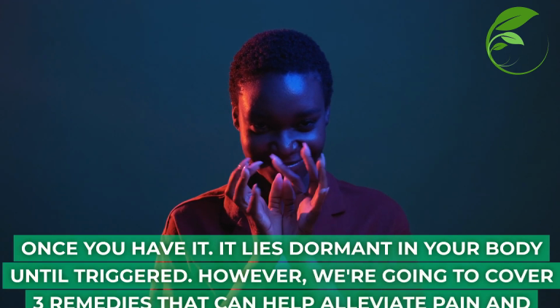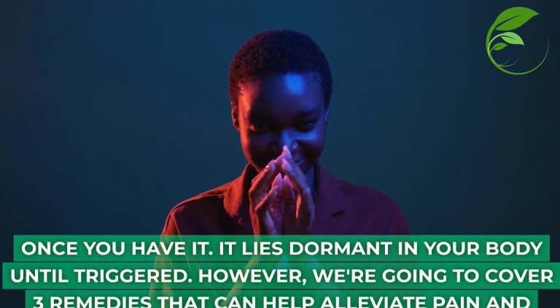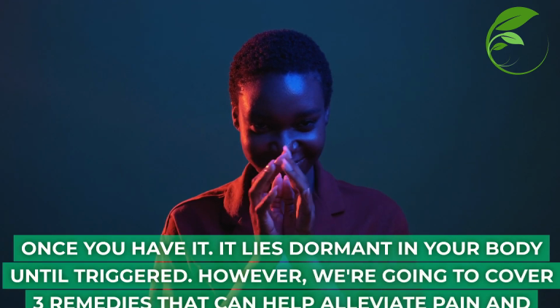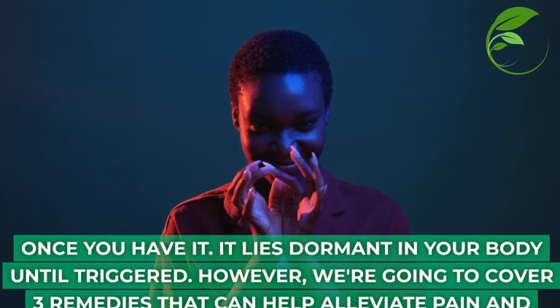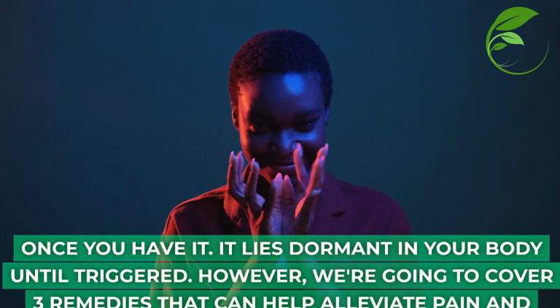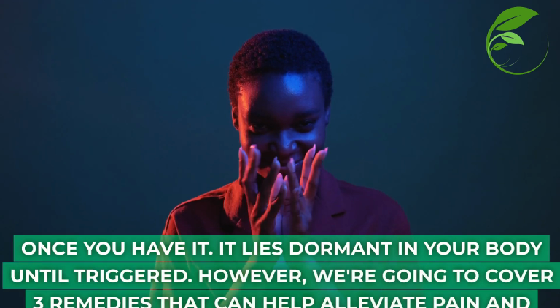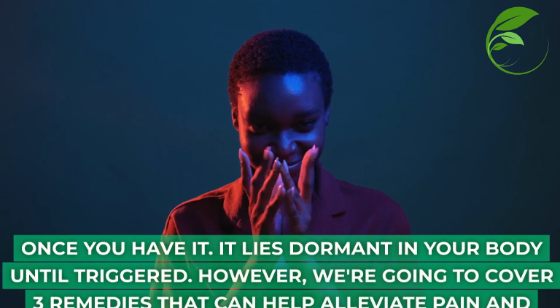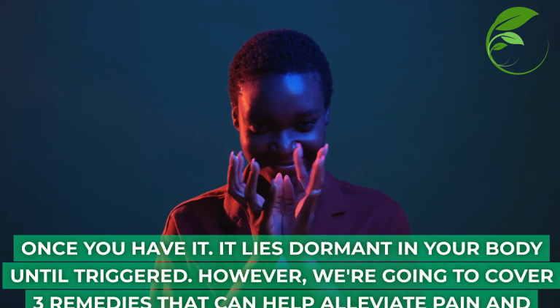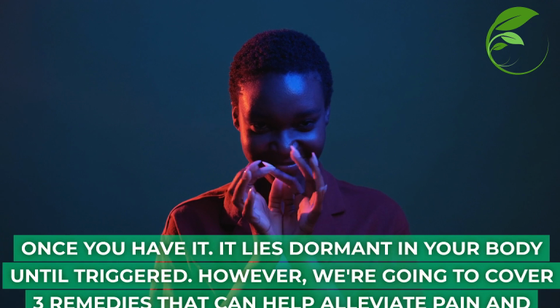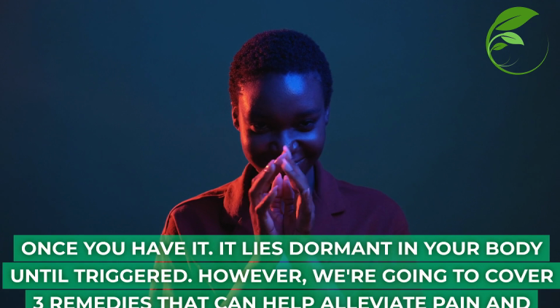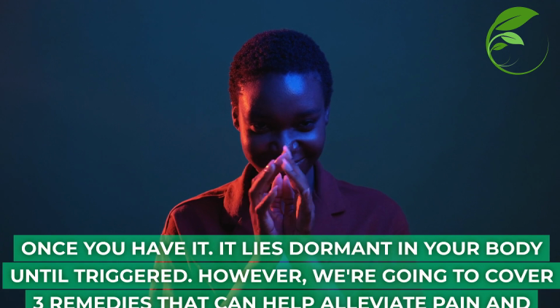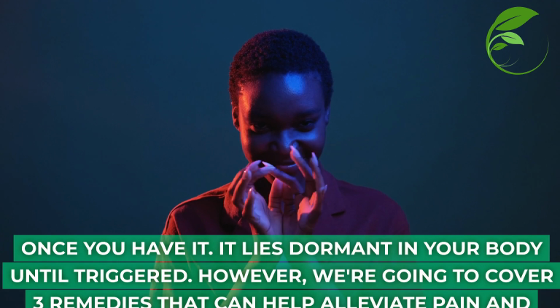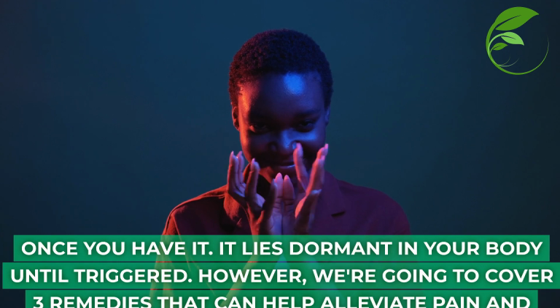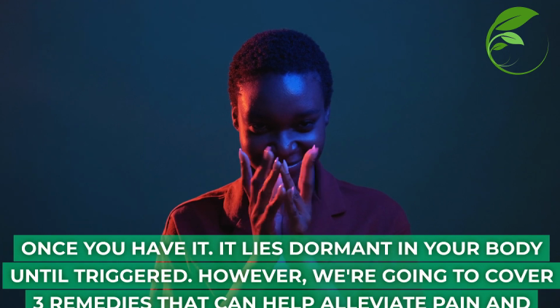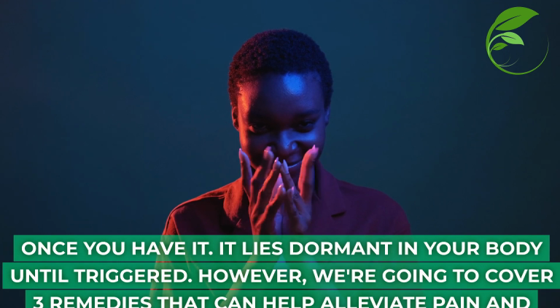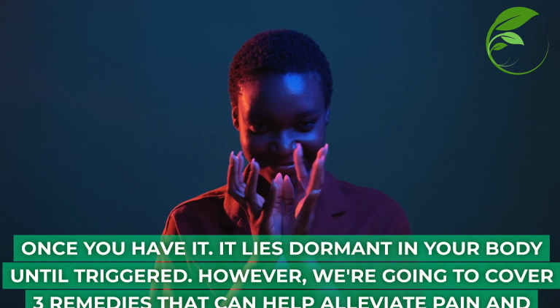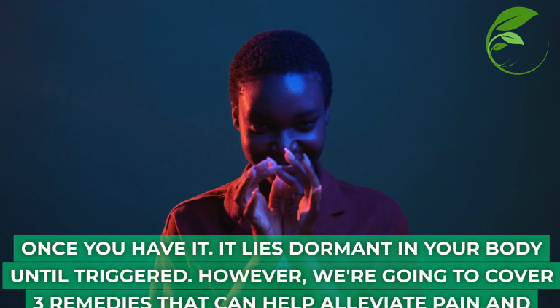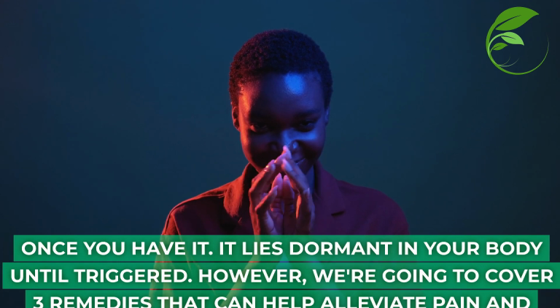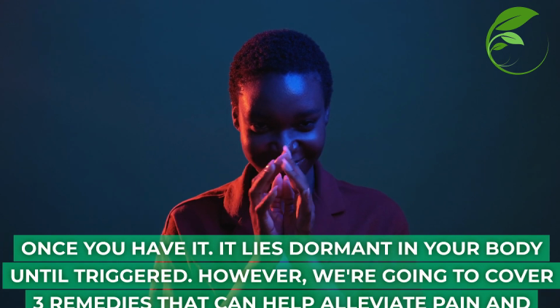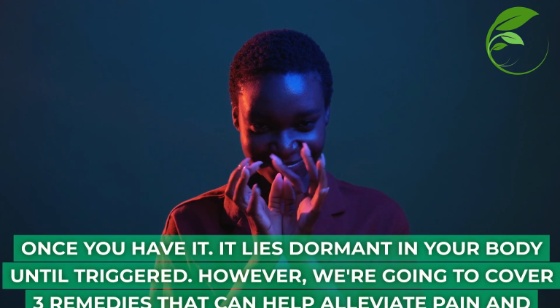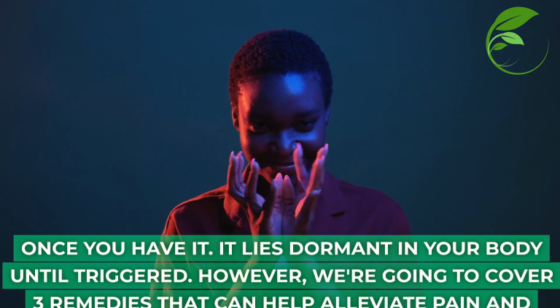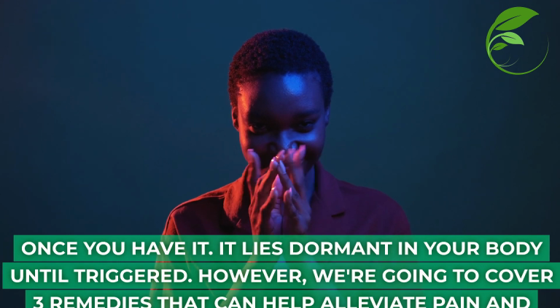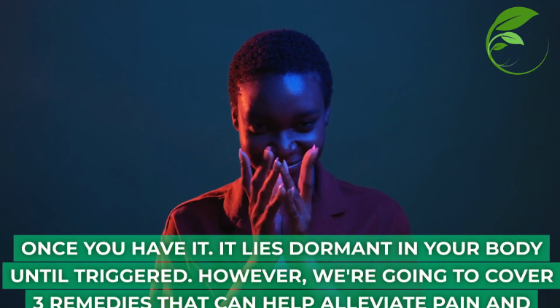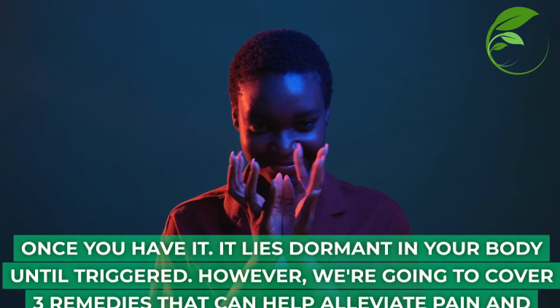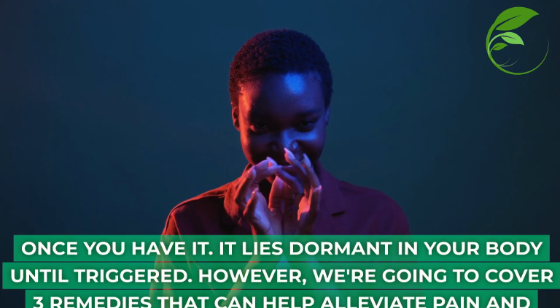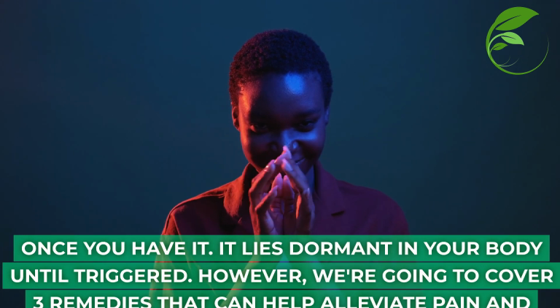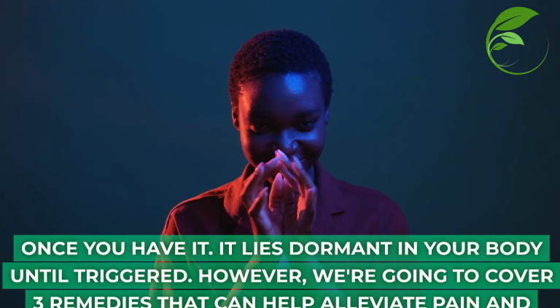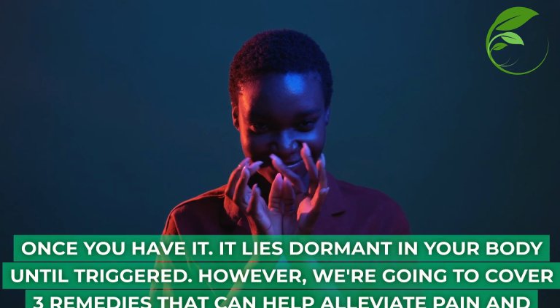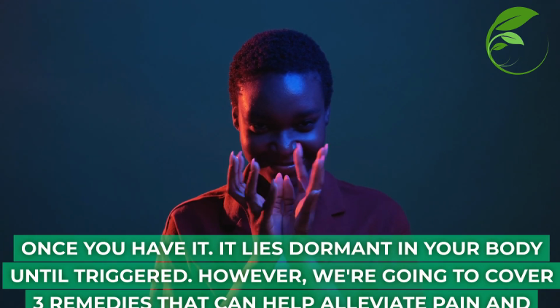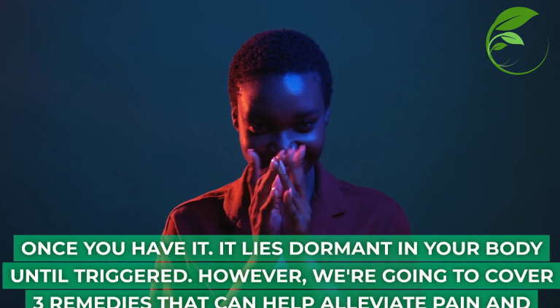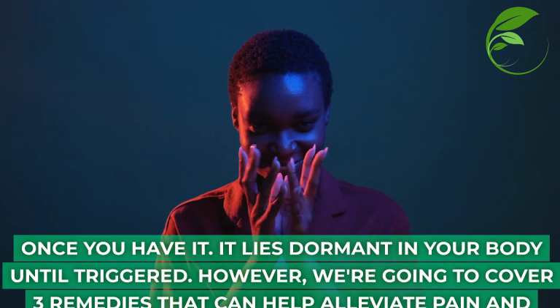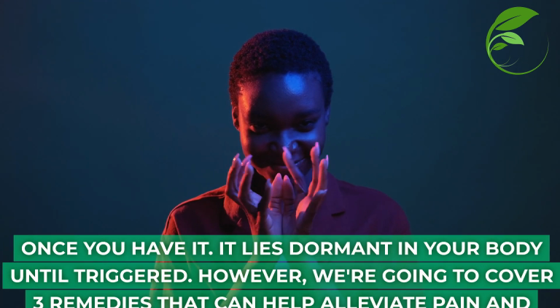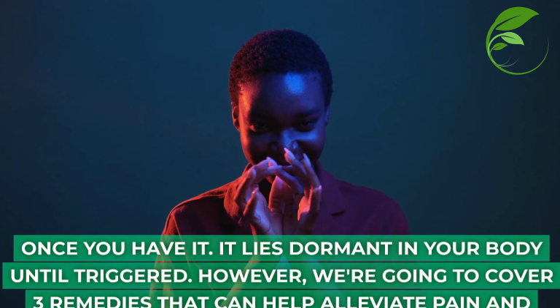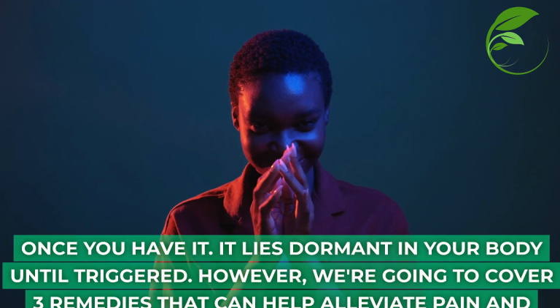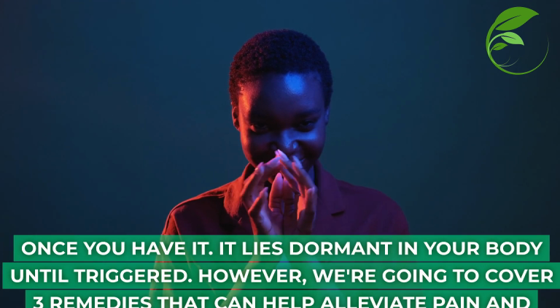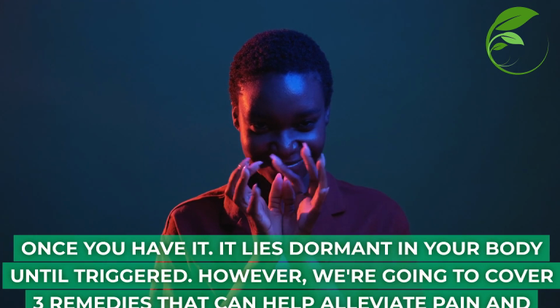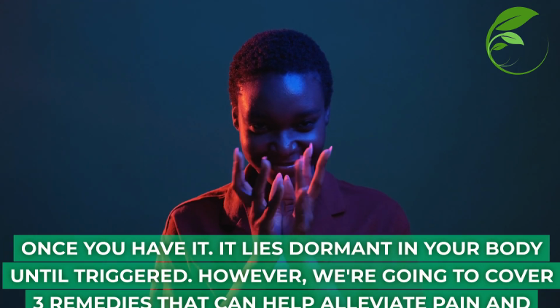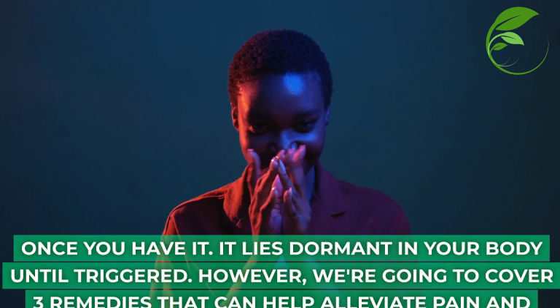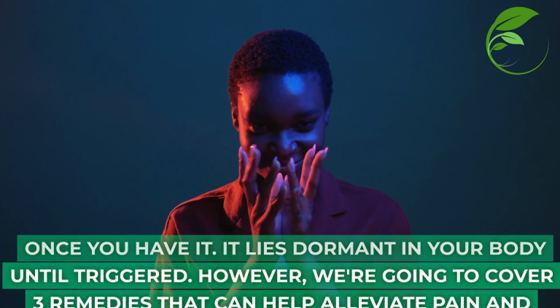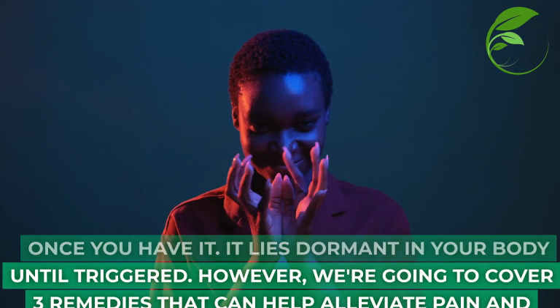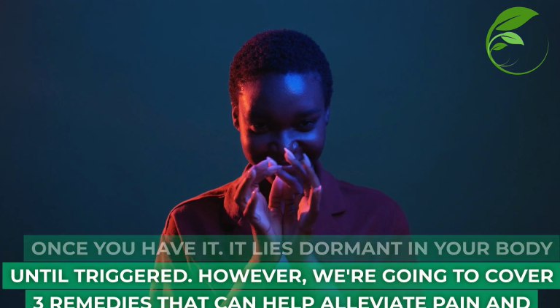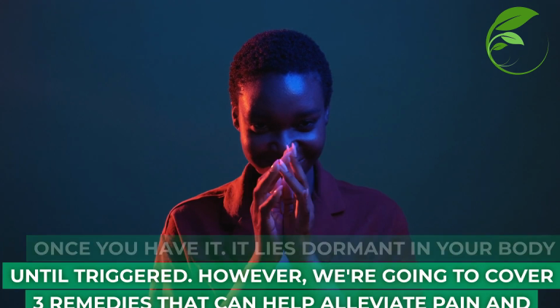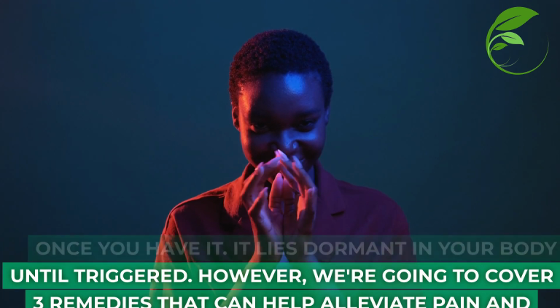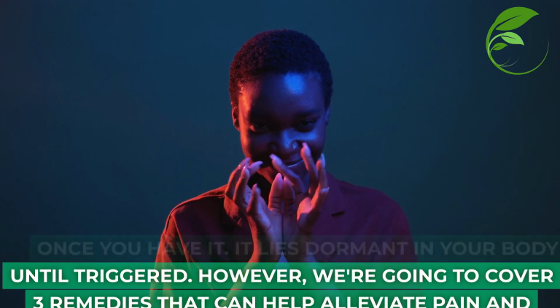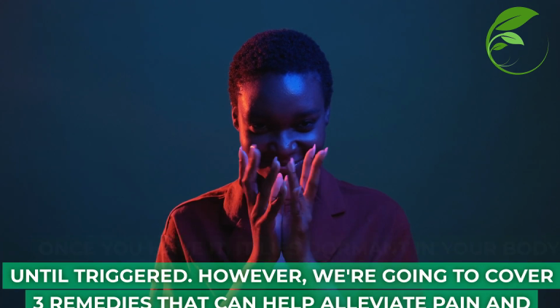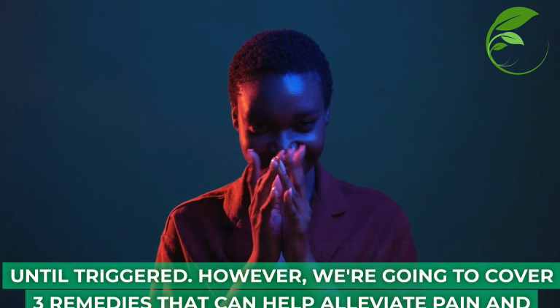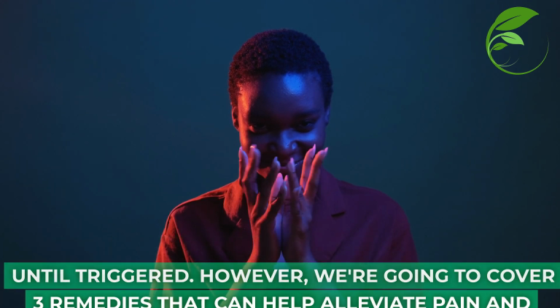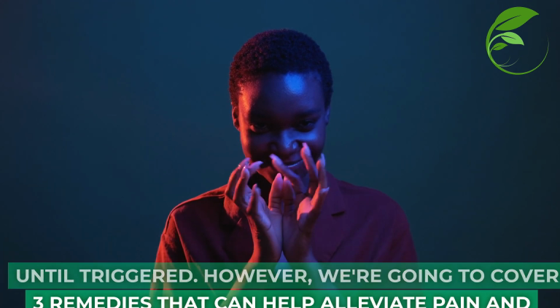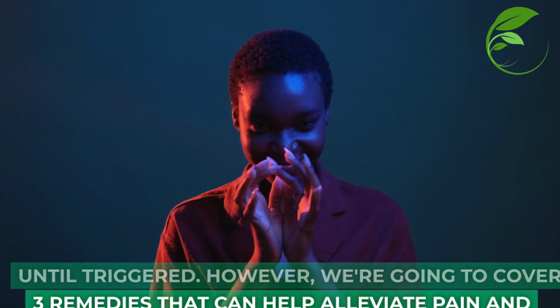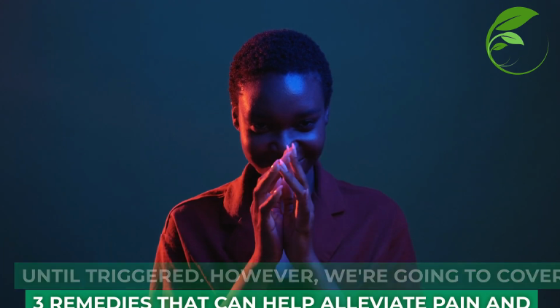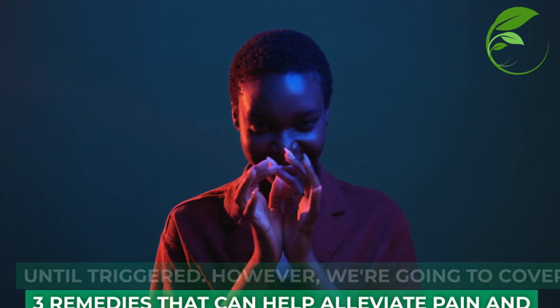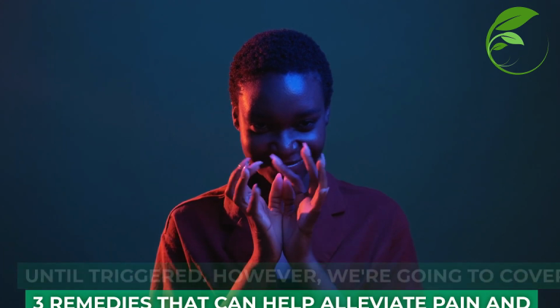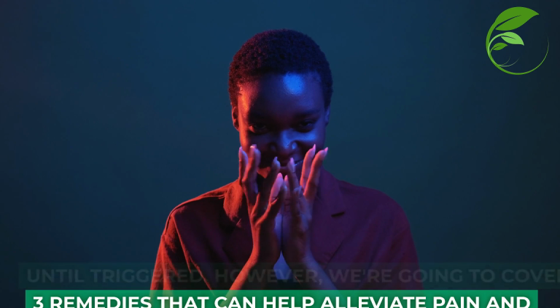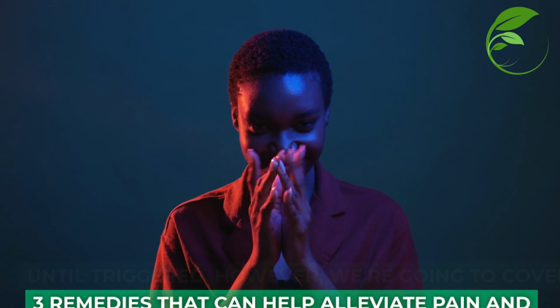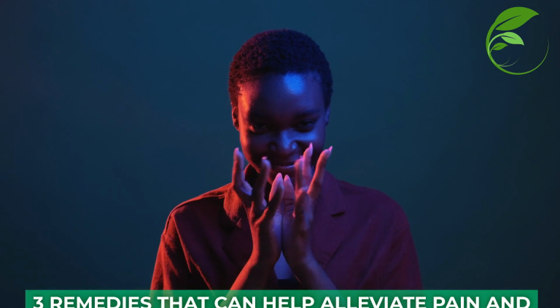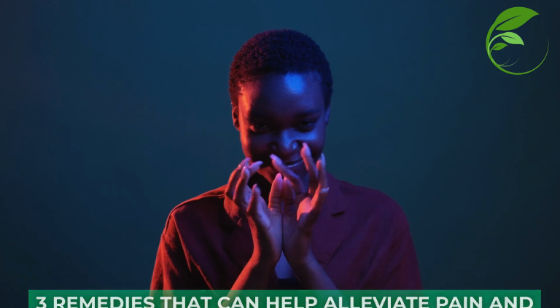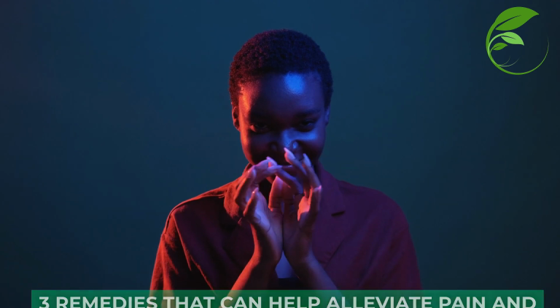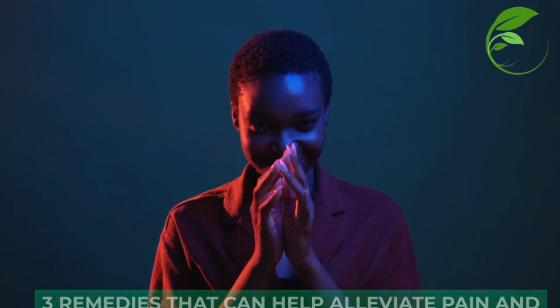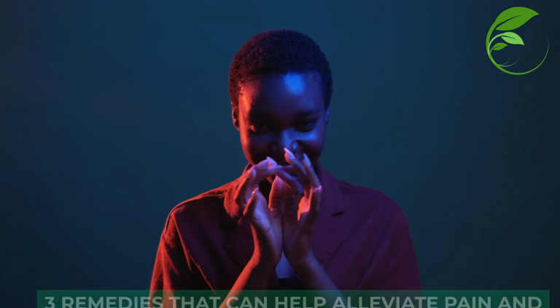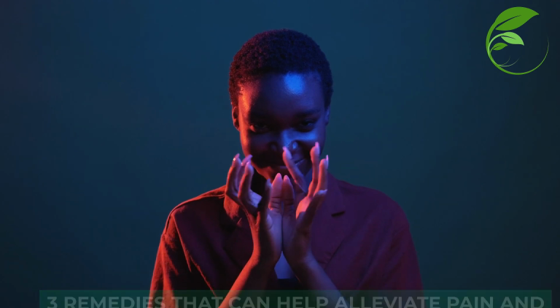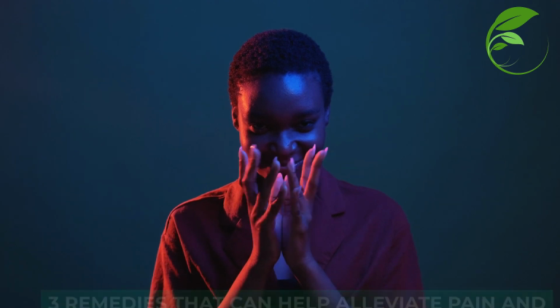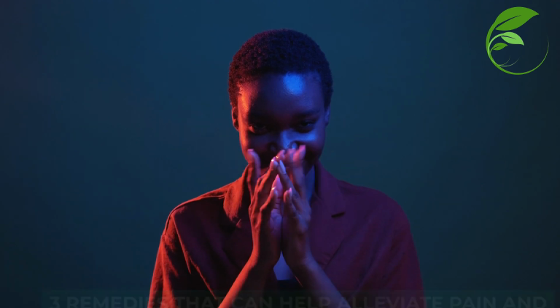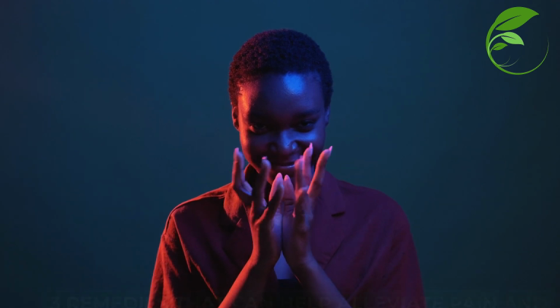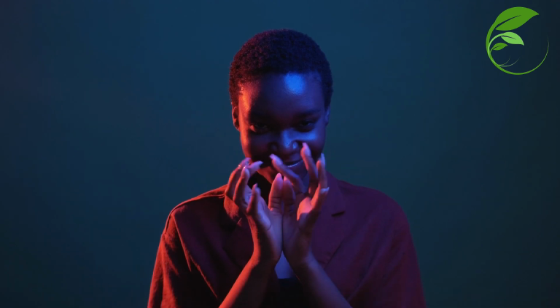We're going to cover three remedies that can help alleviate pain and reduce the risk of outbreaks, so make sure you stick around.